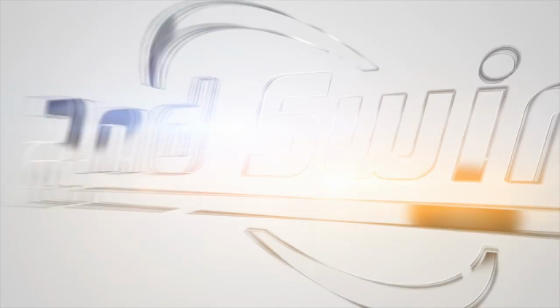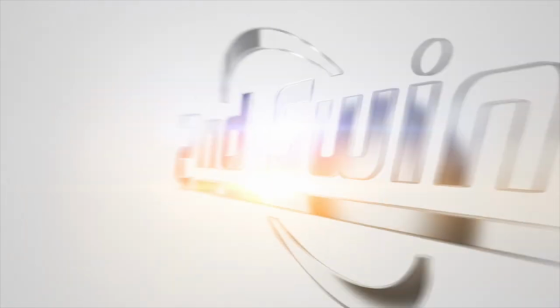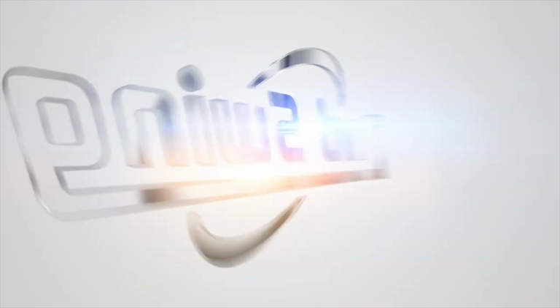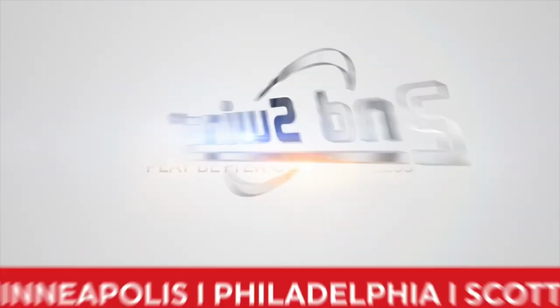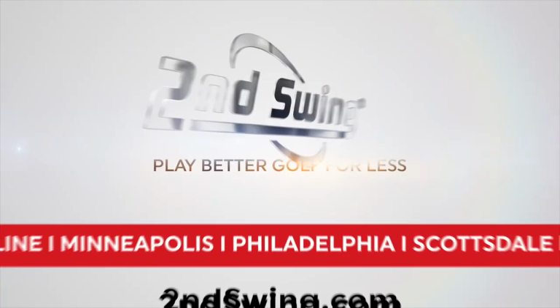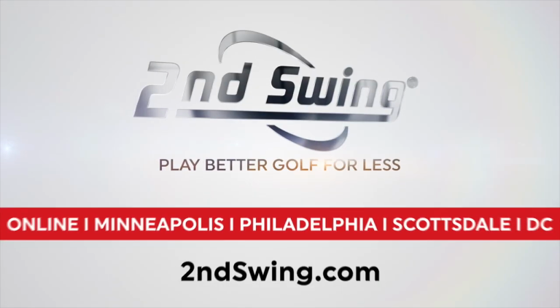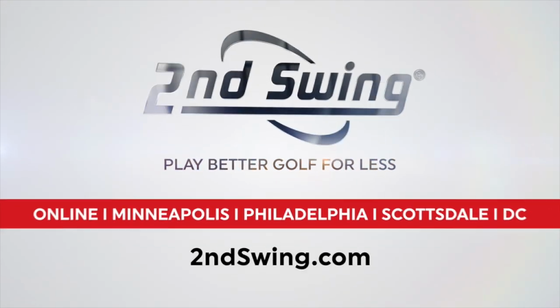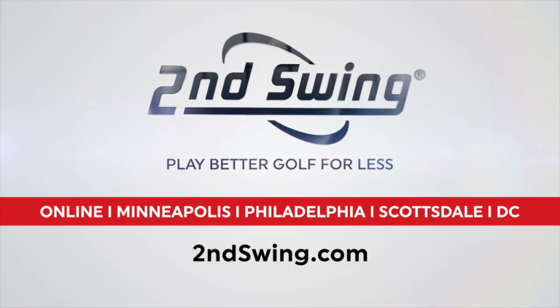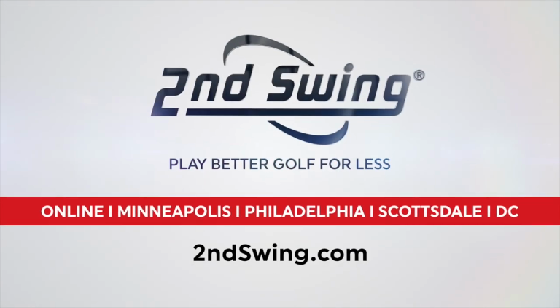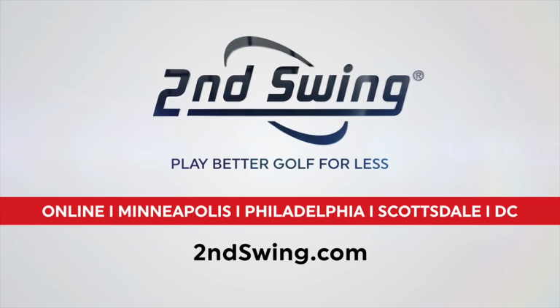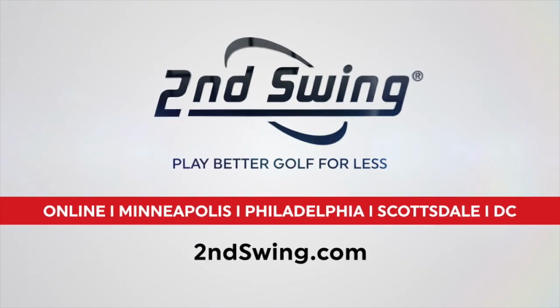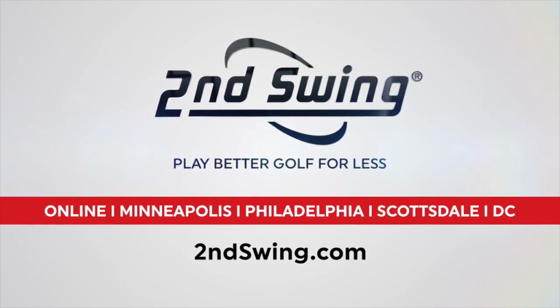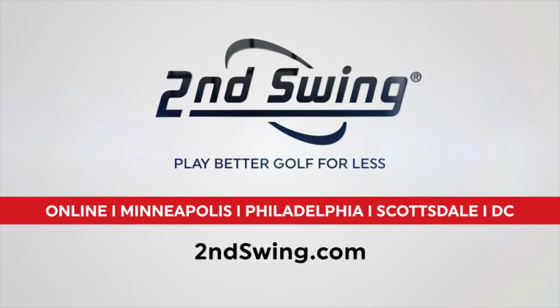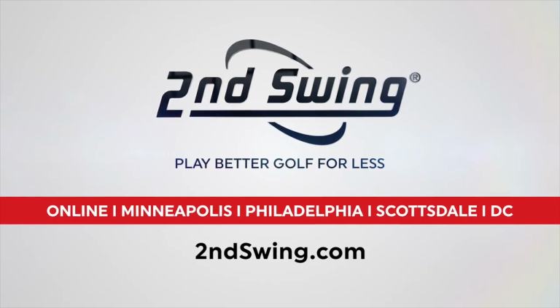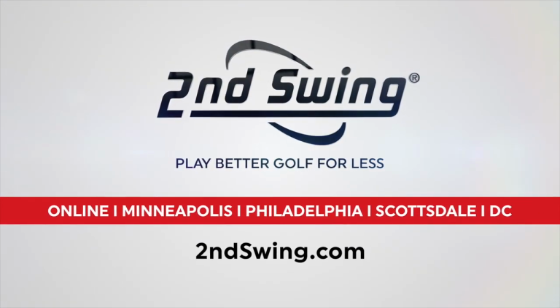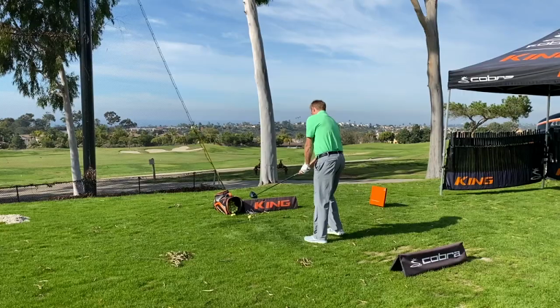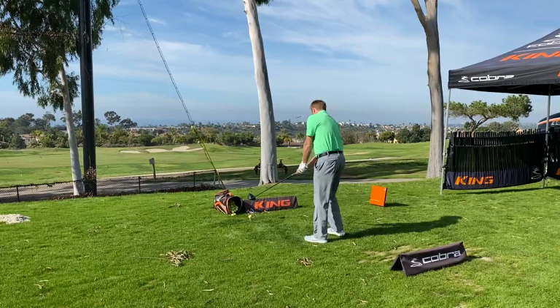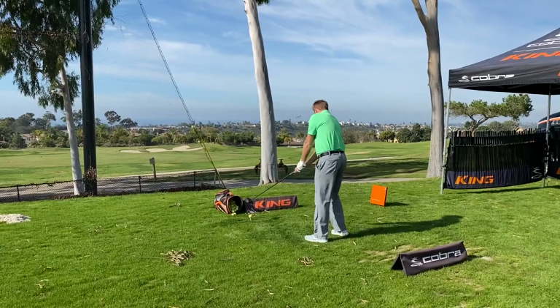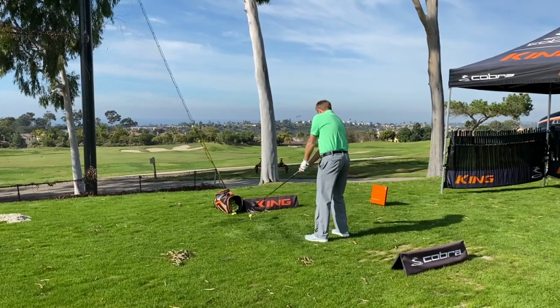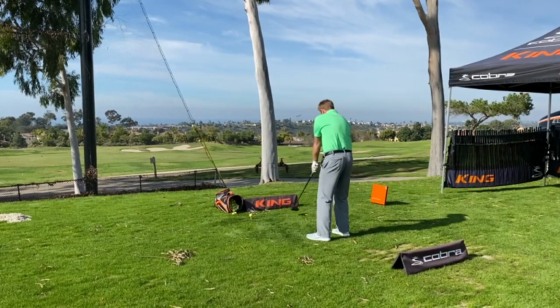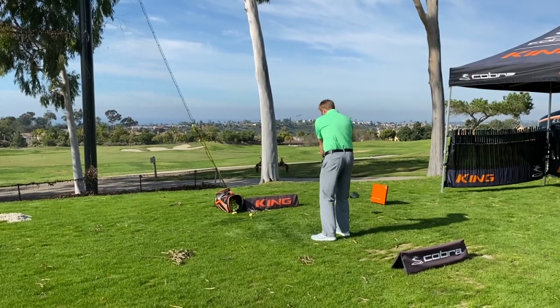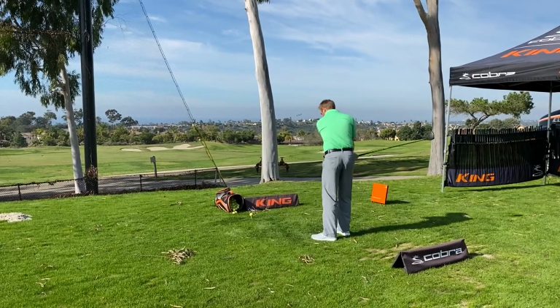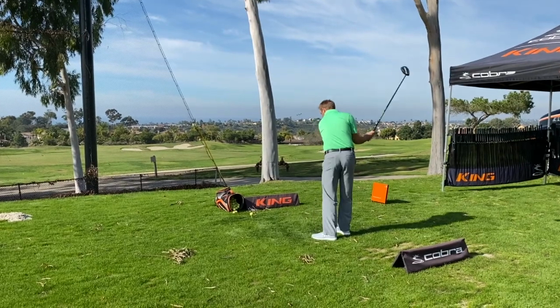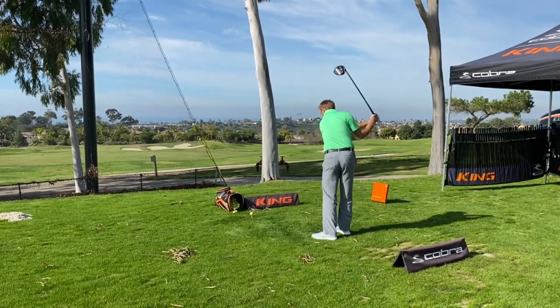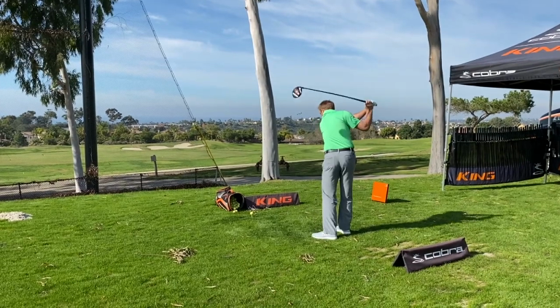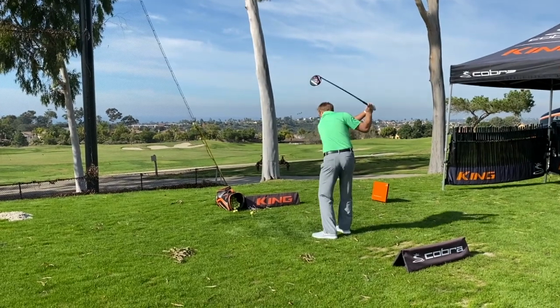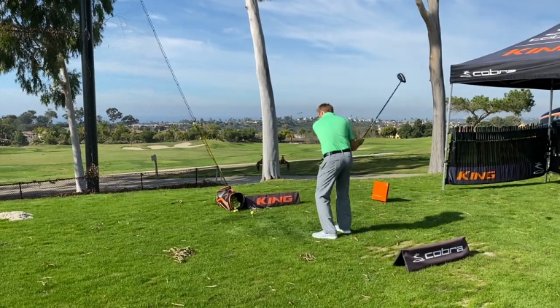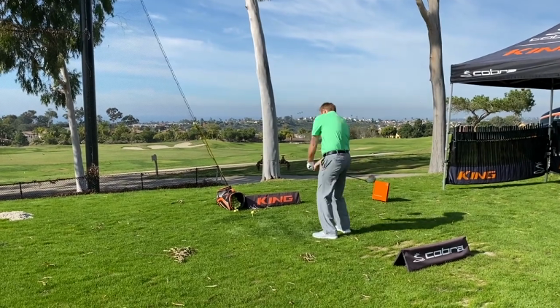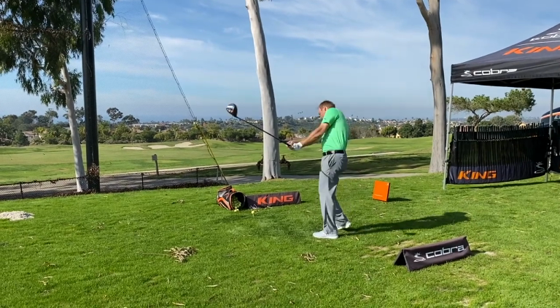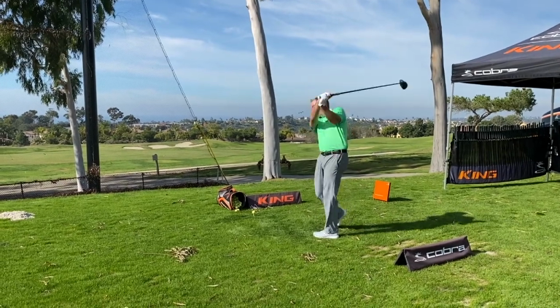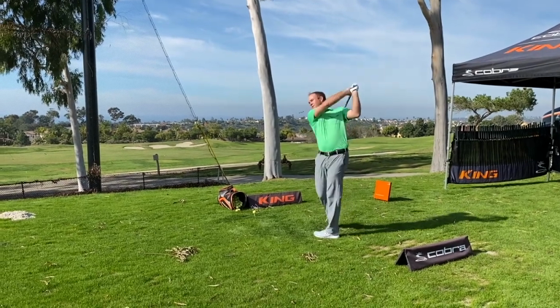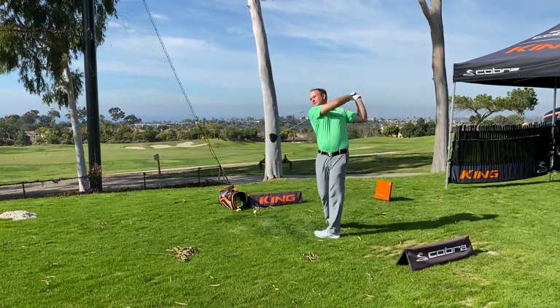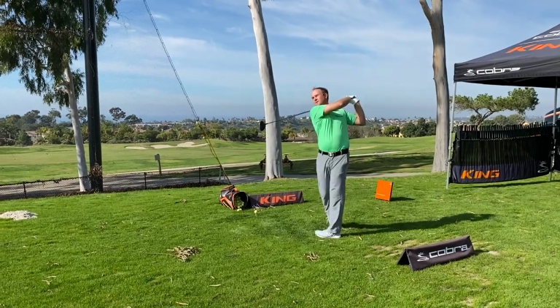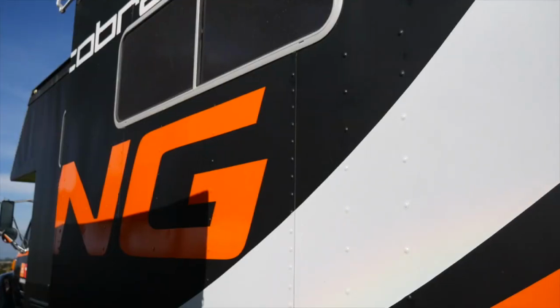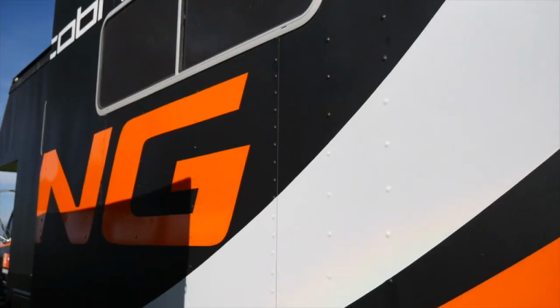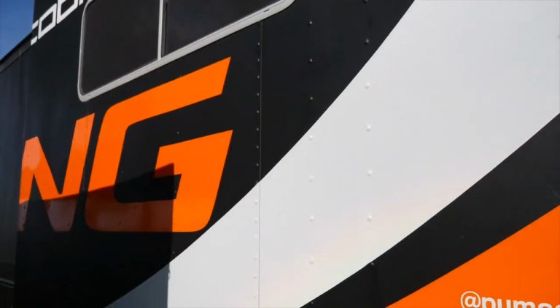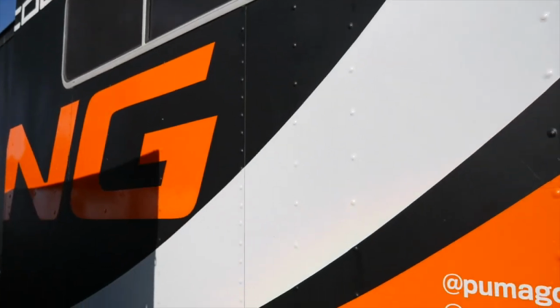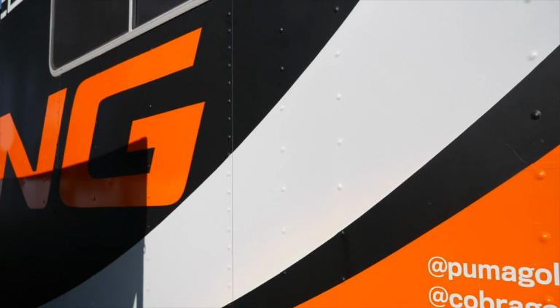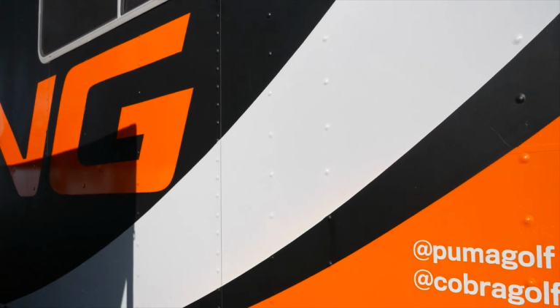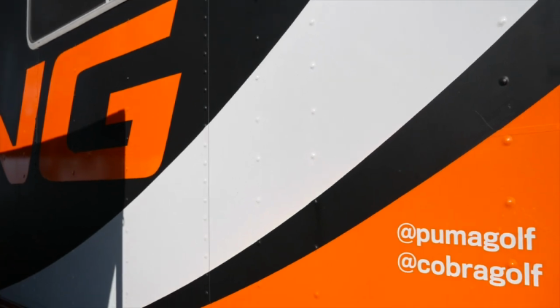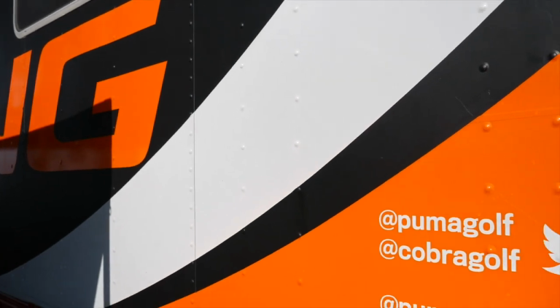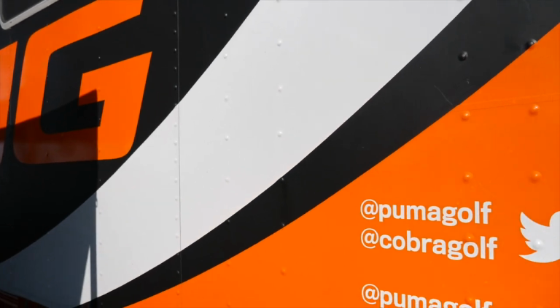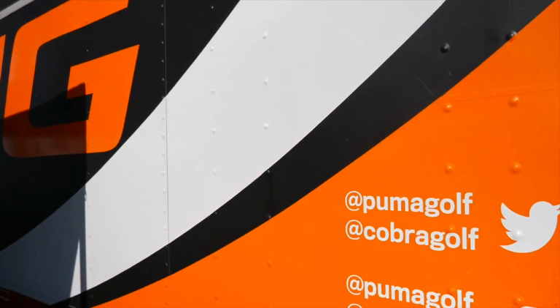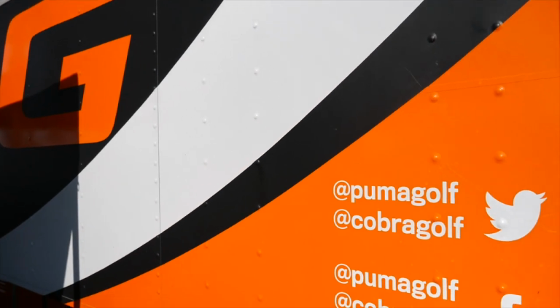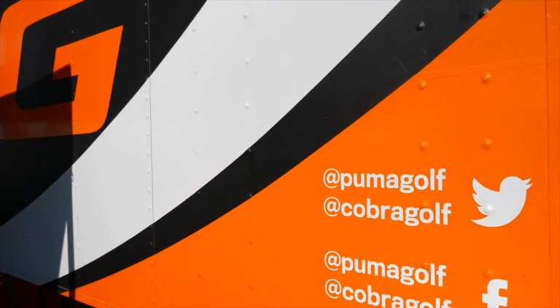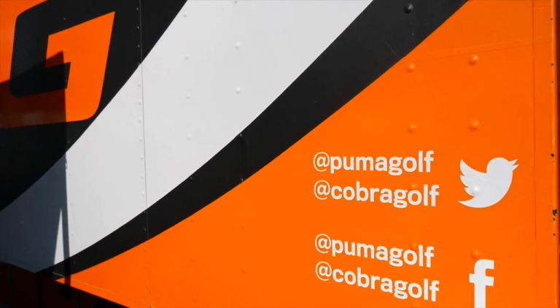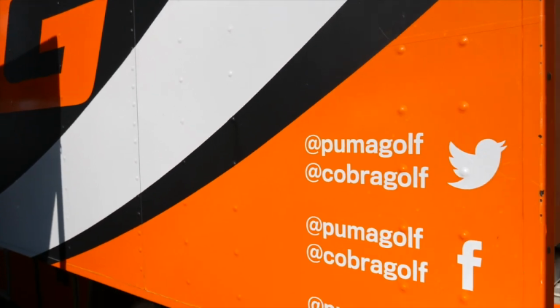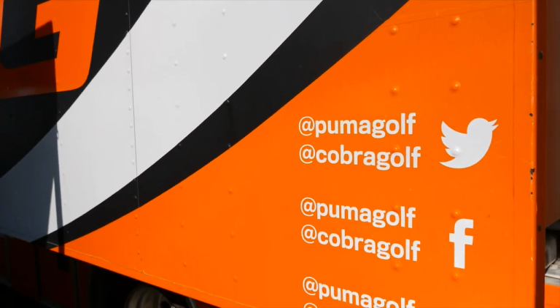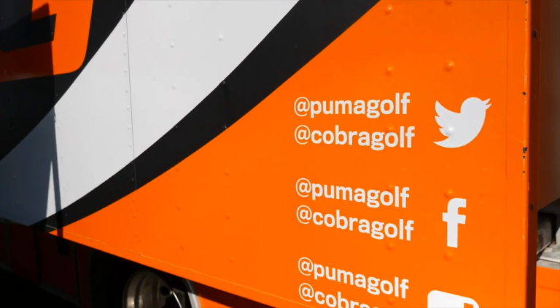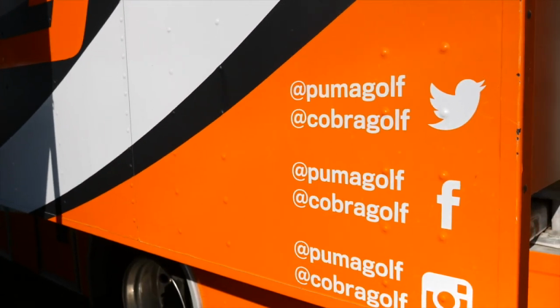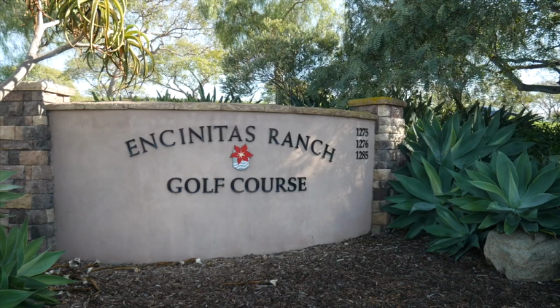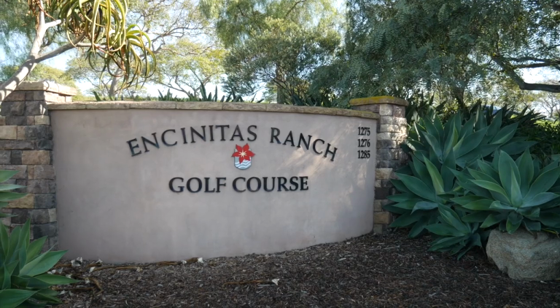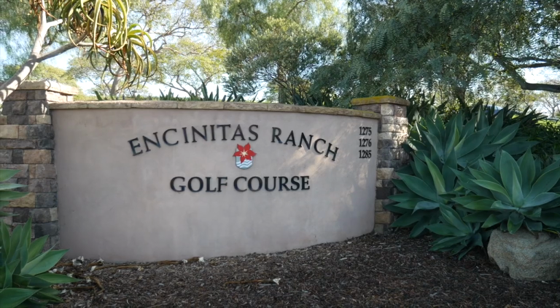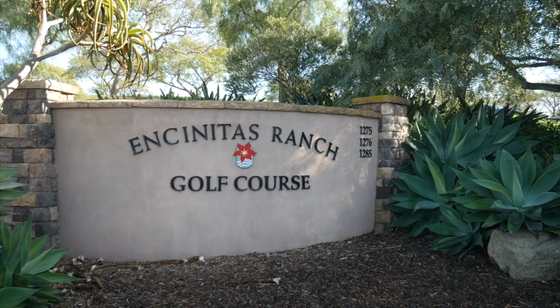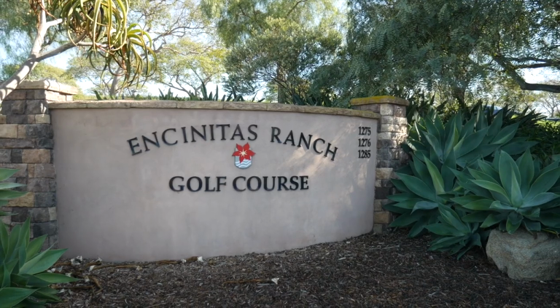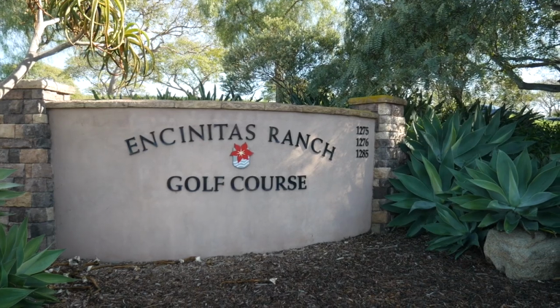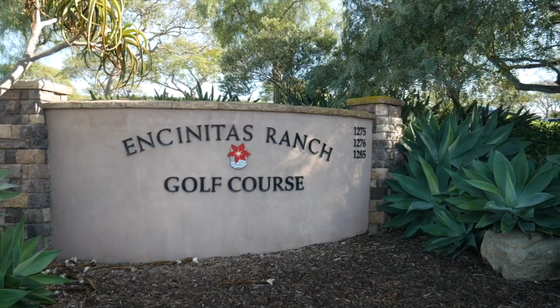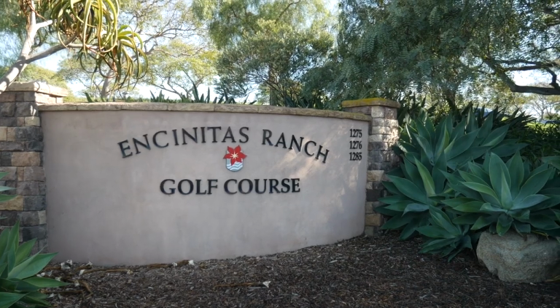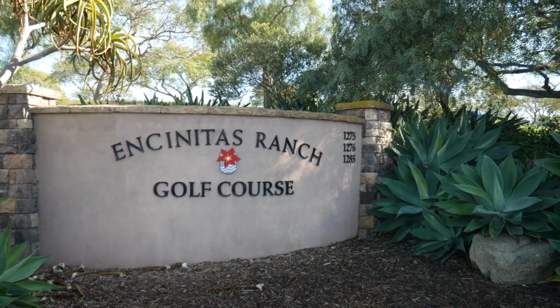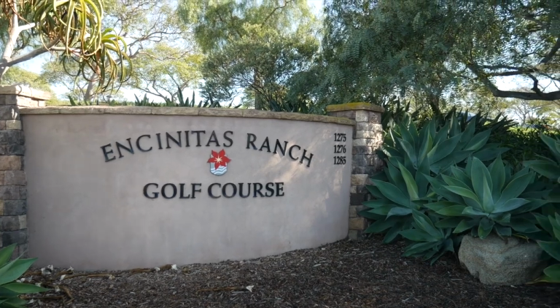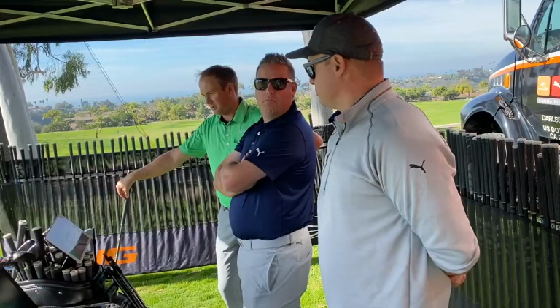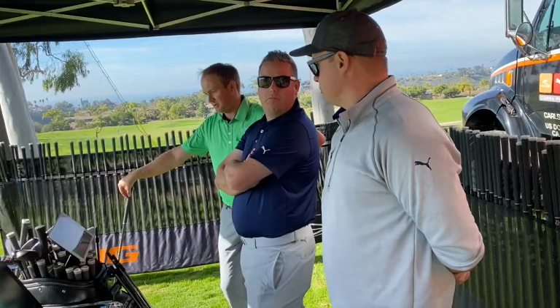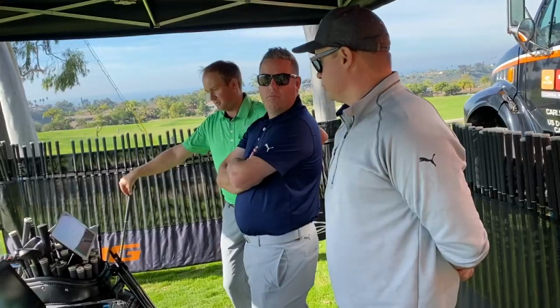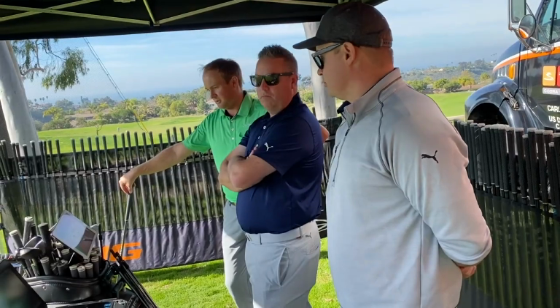Hey golfers, it's Thomas Campbell here of Second Swing Golf. We're here at the Cobra Tour Fit Experience at Encinitas Ranch. I'm here today with Mike Hearn.